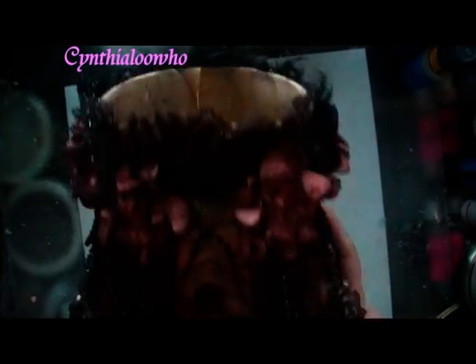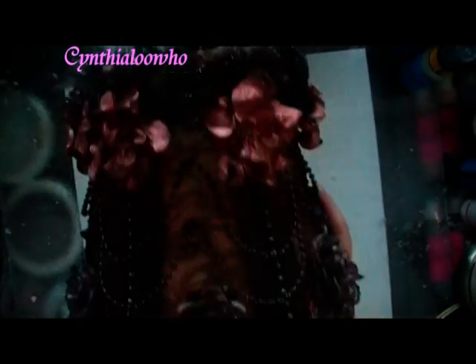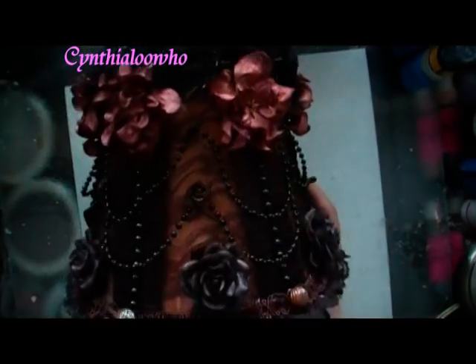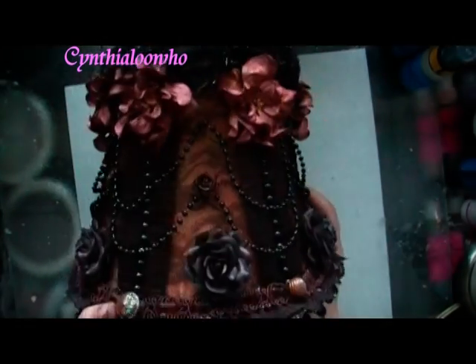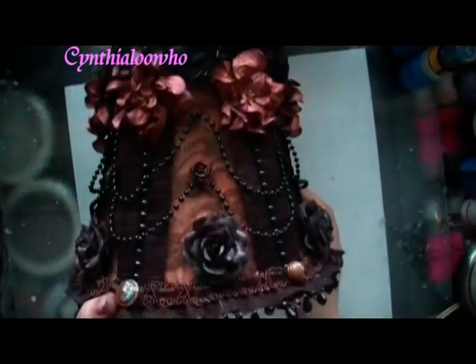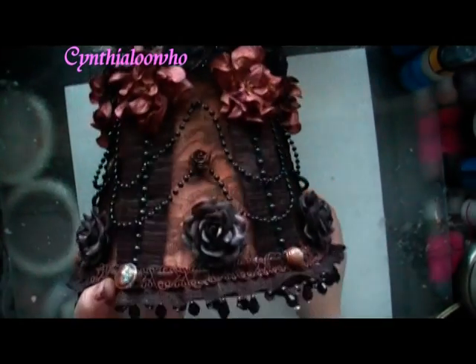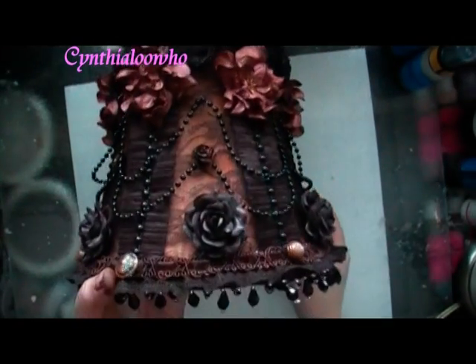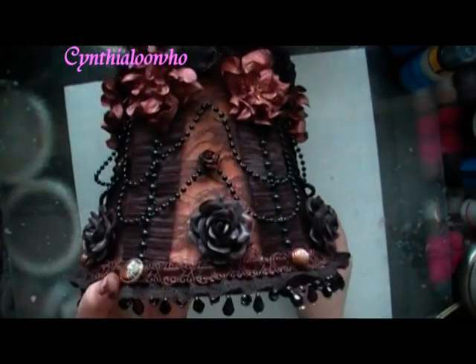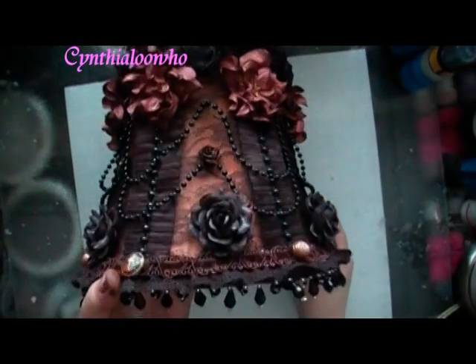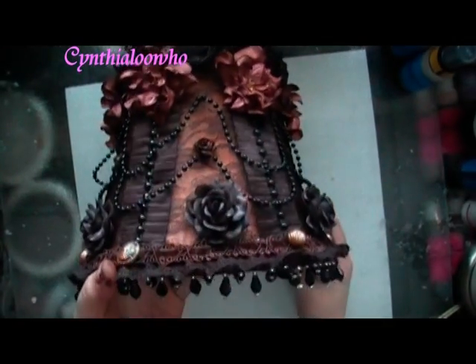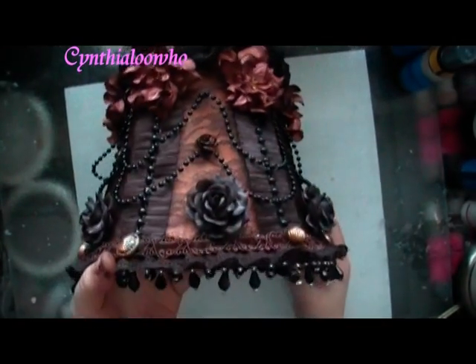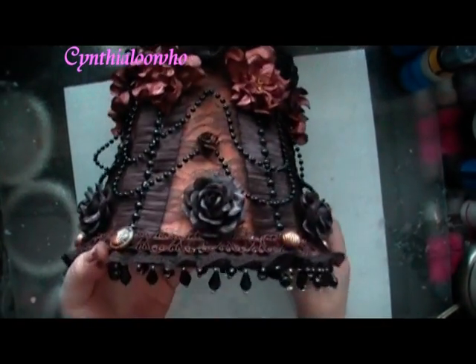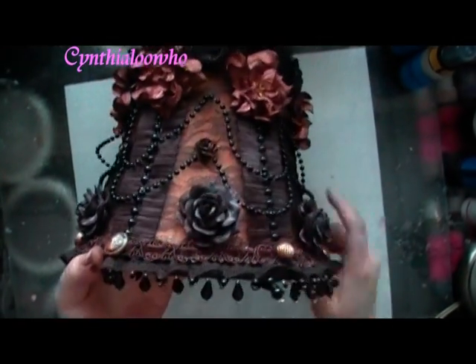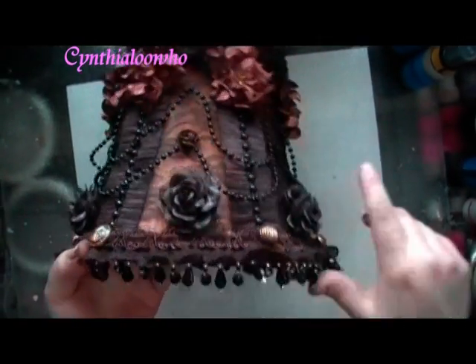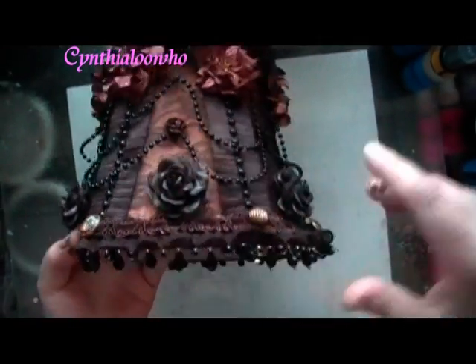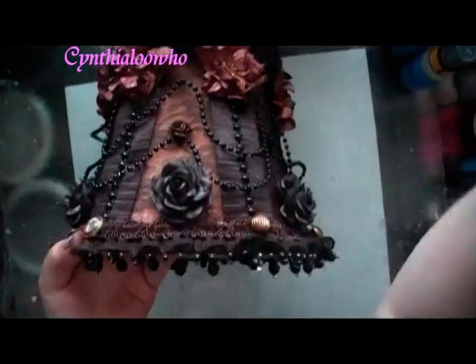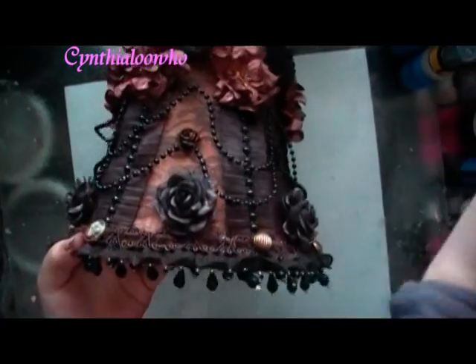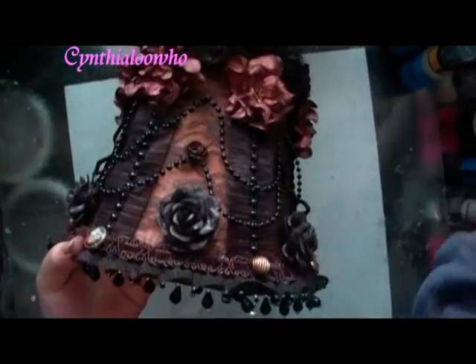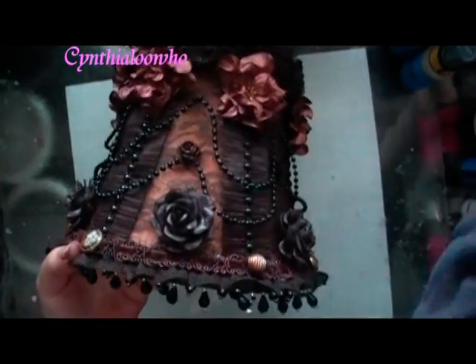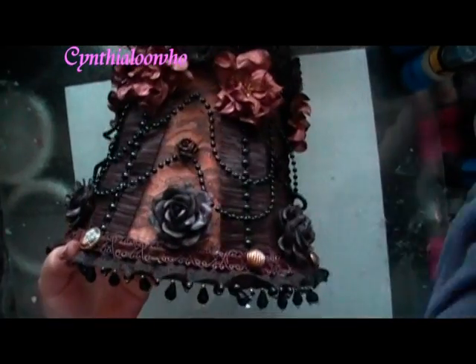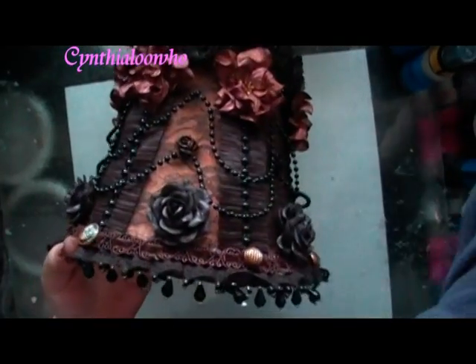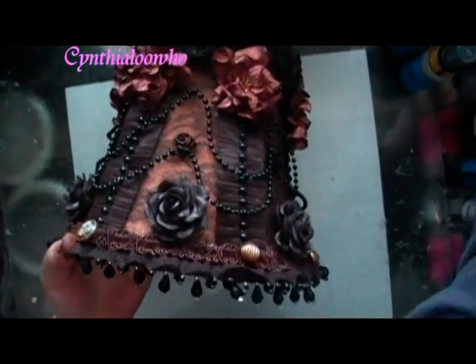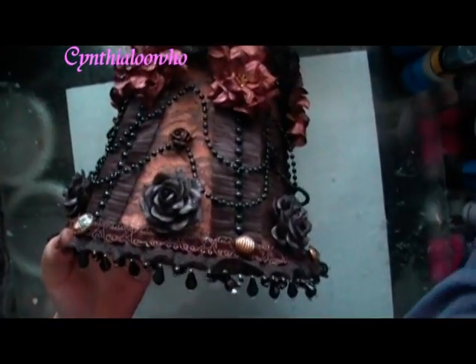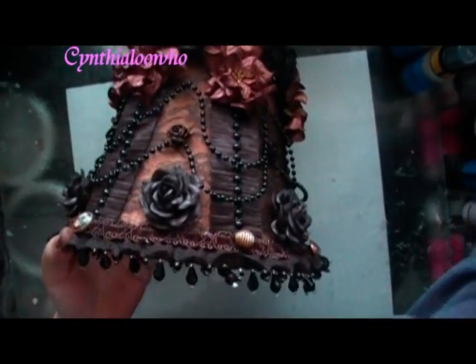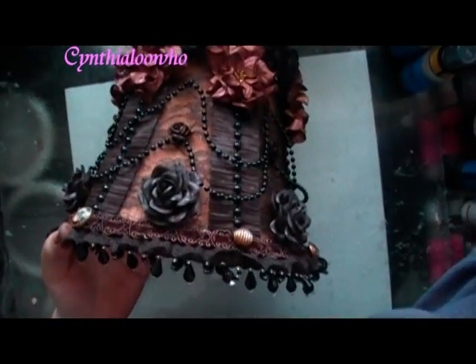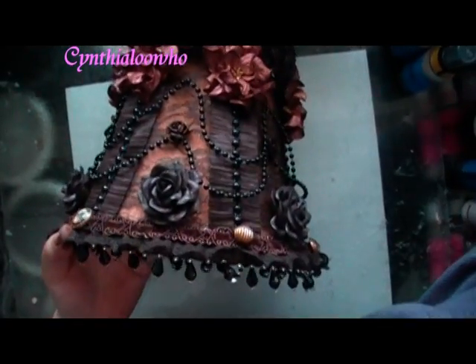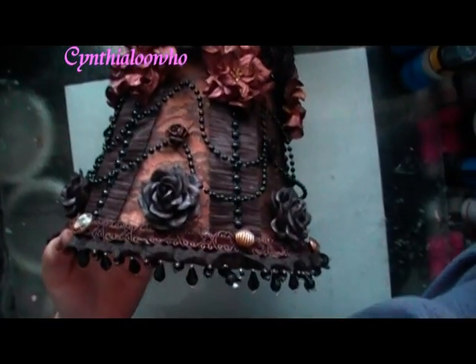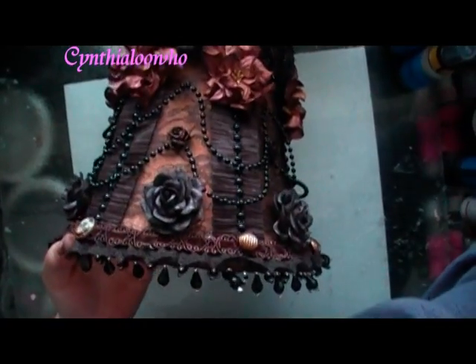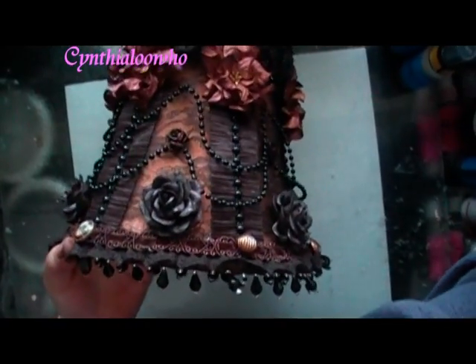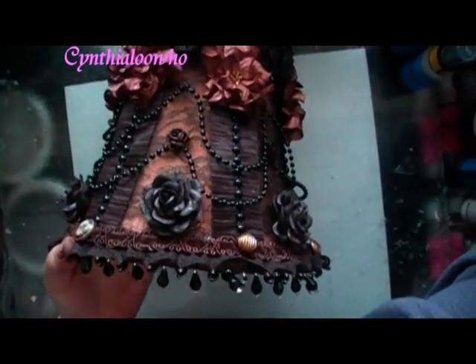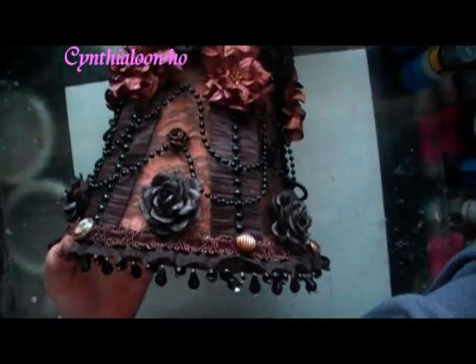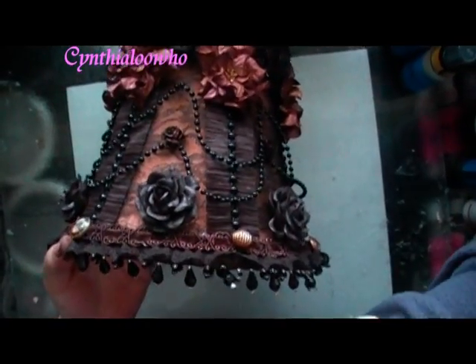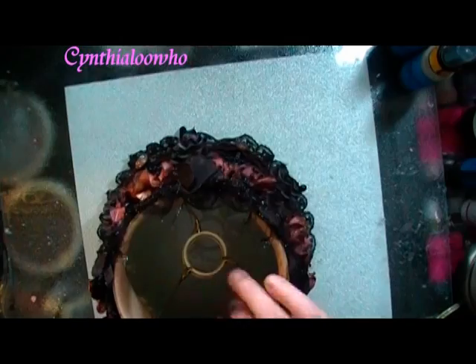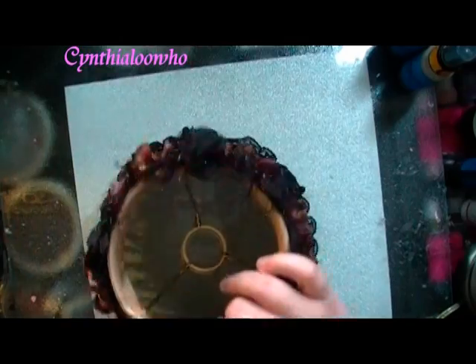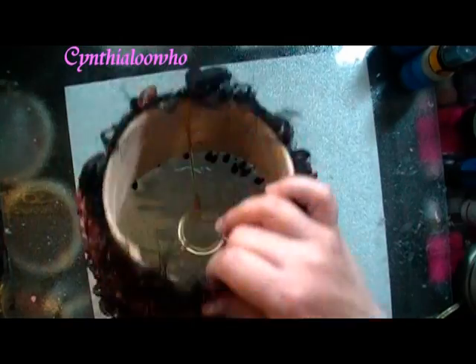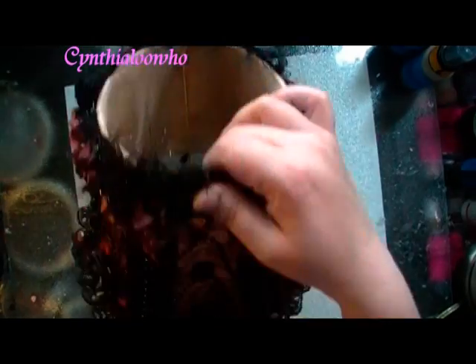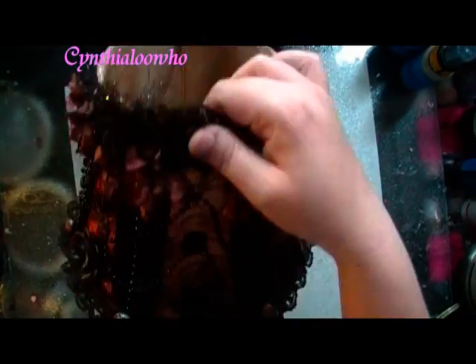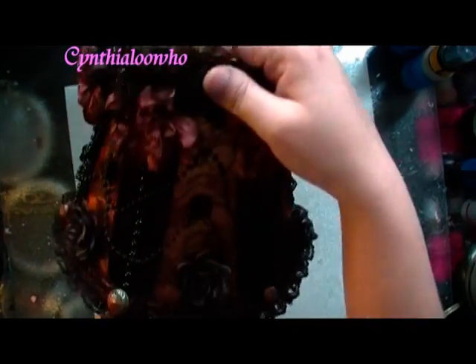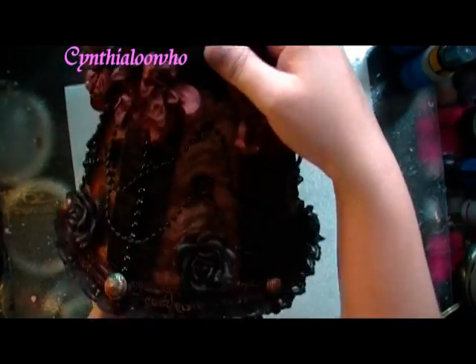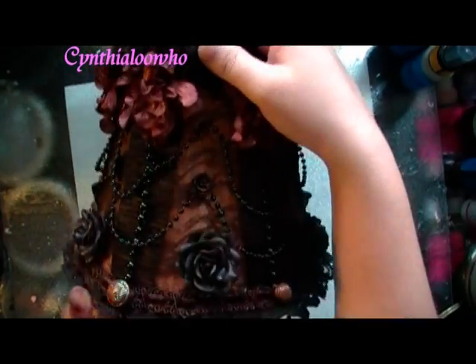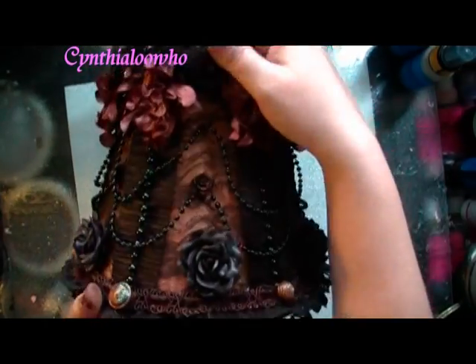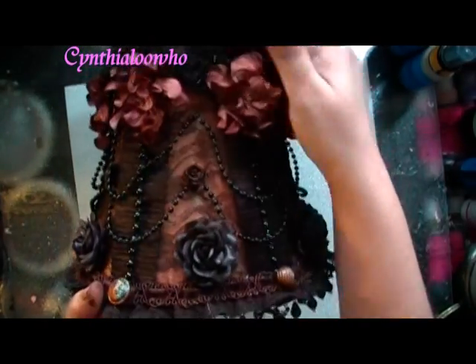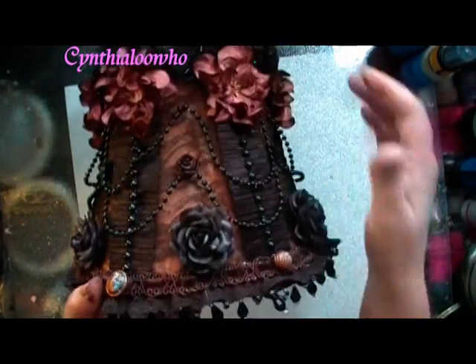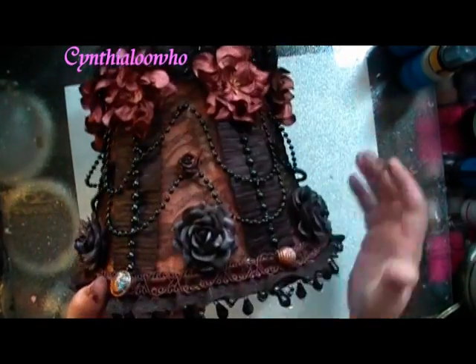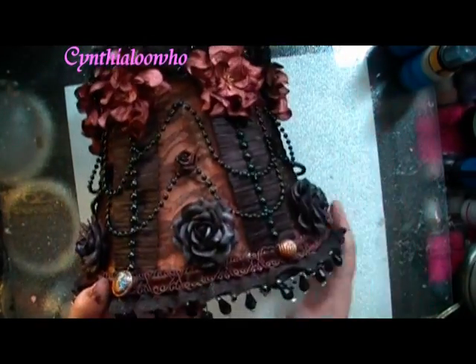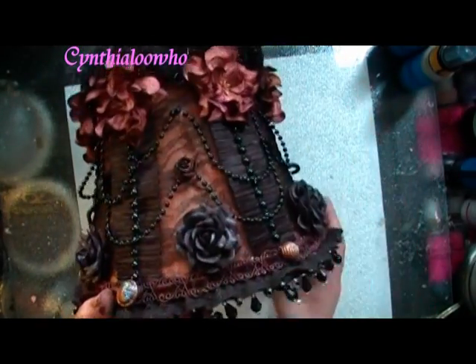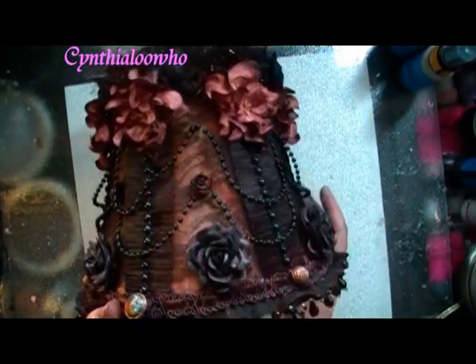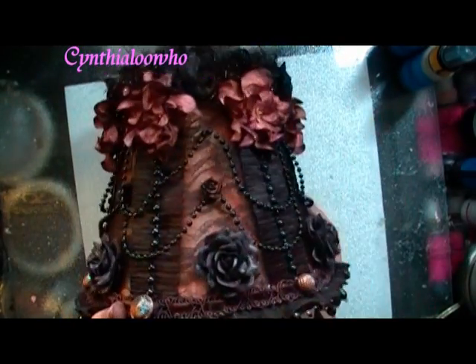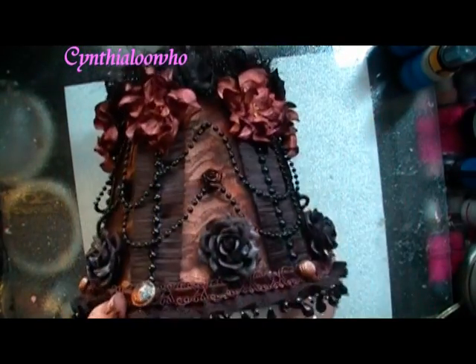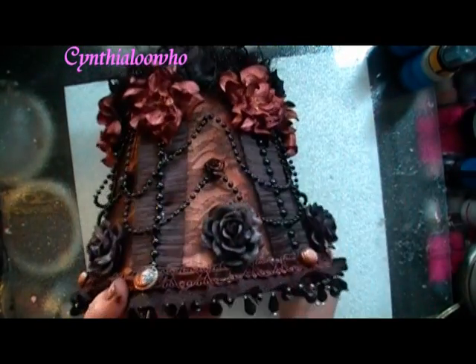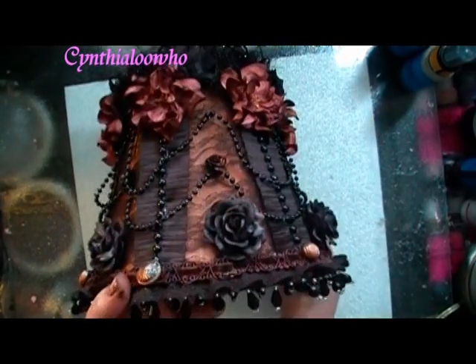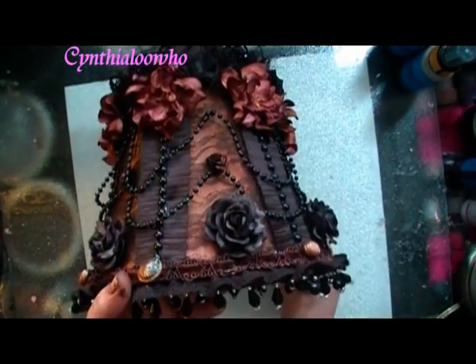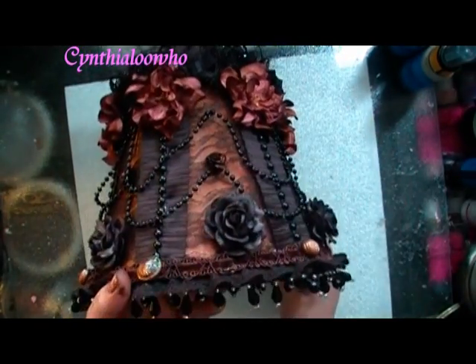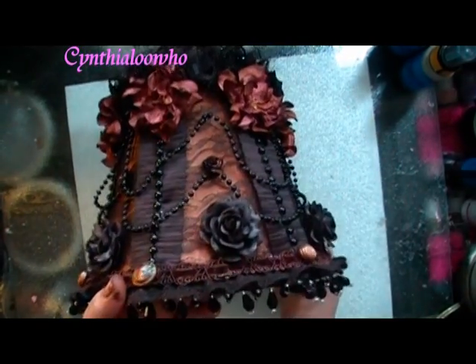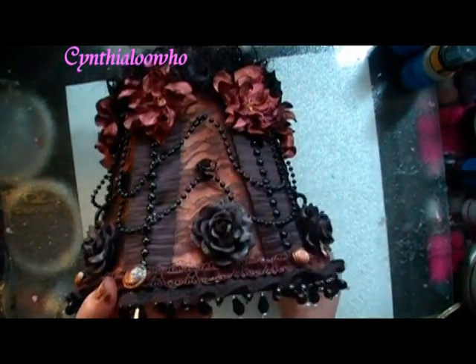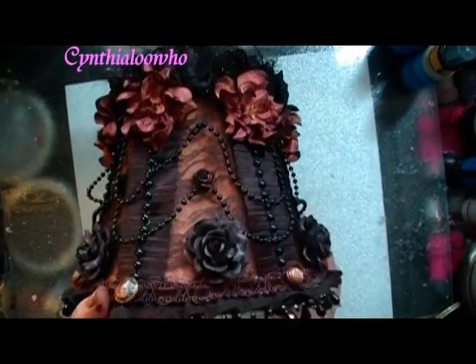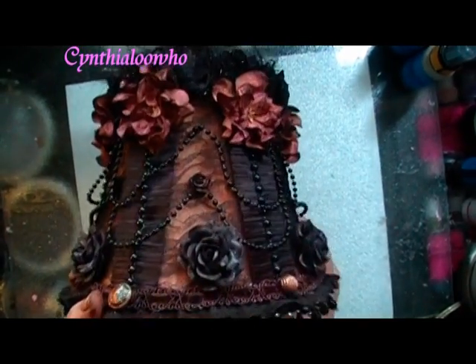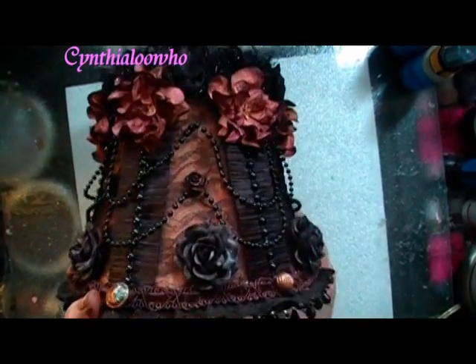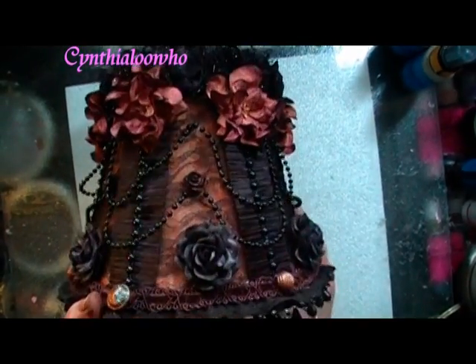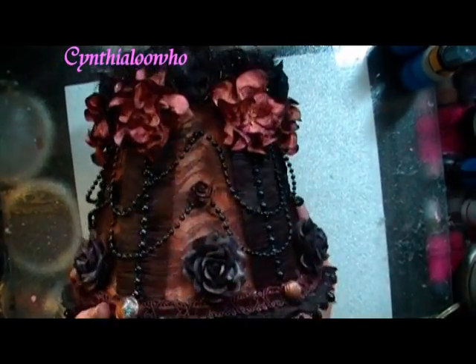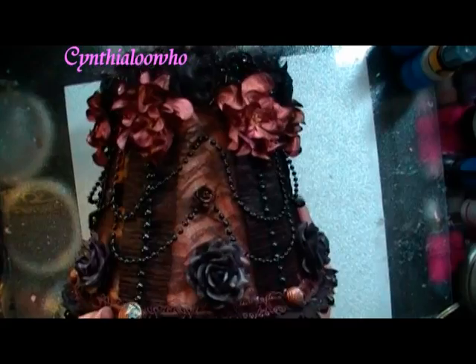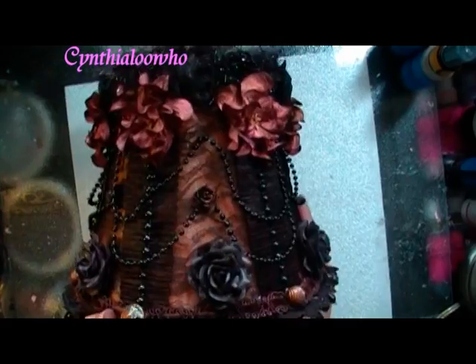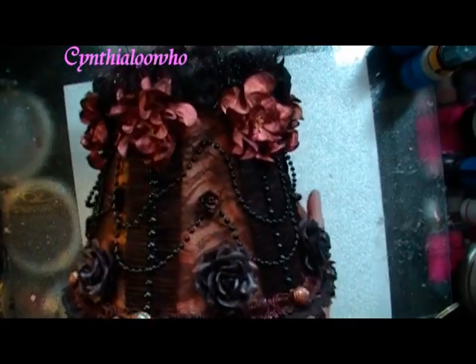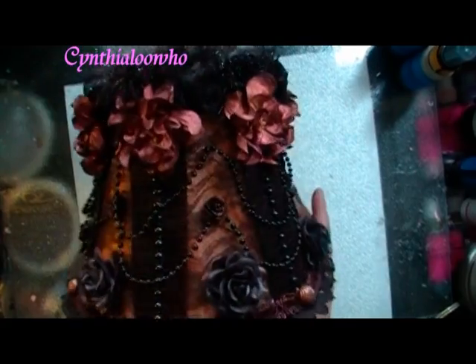So this is the lampshade. Let me turn this light on. So here is the lampshade that I came up with, that I made.